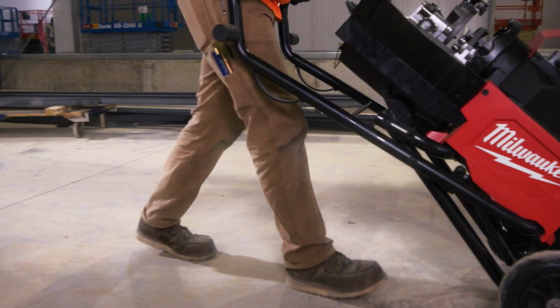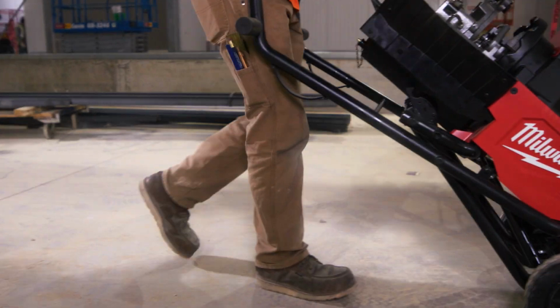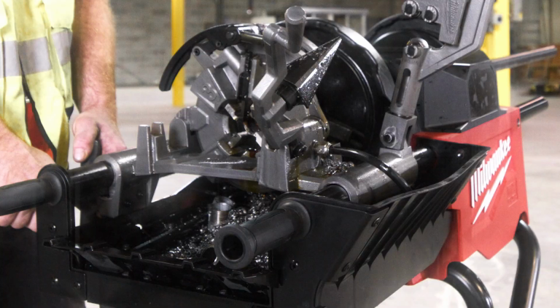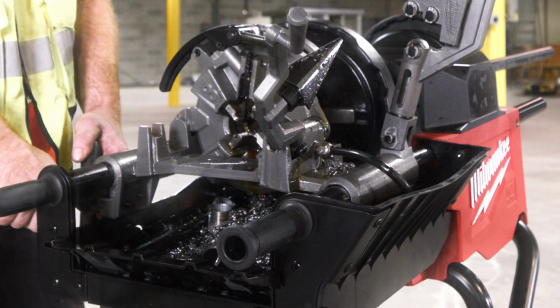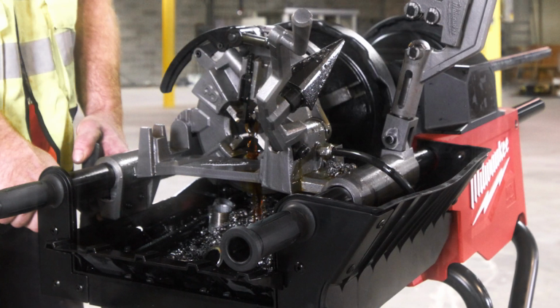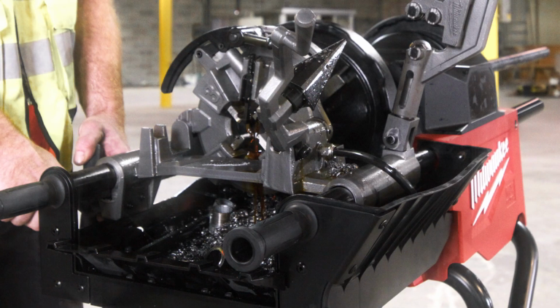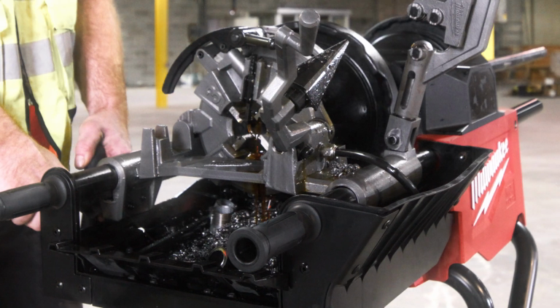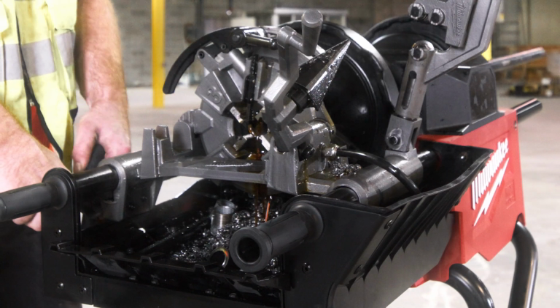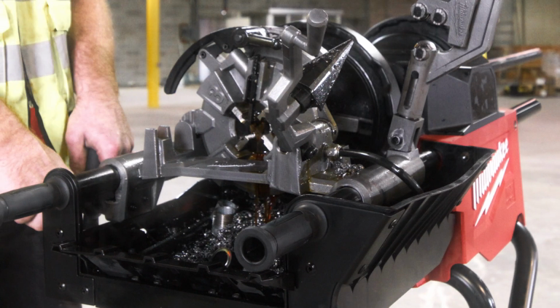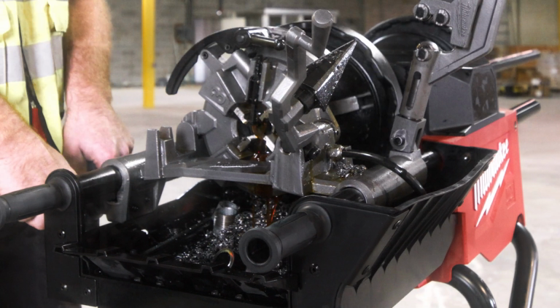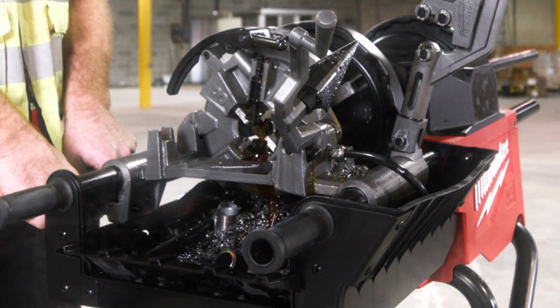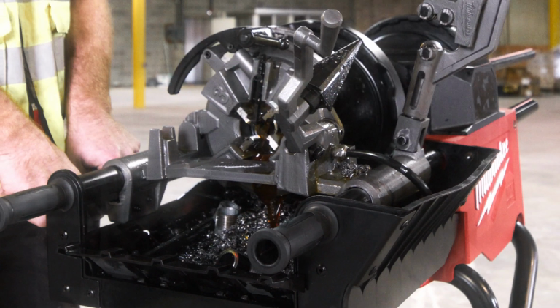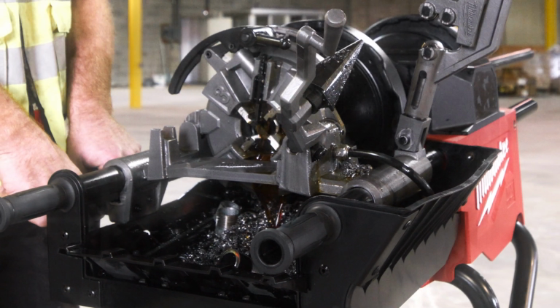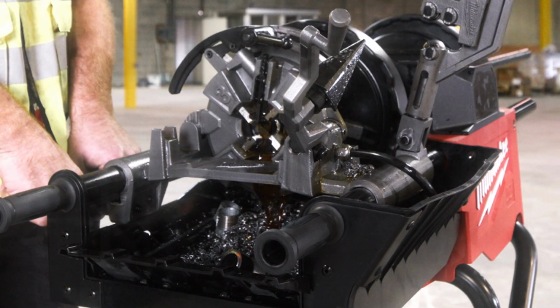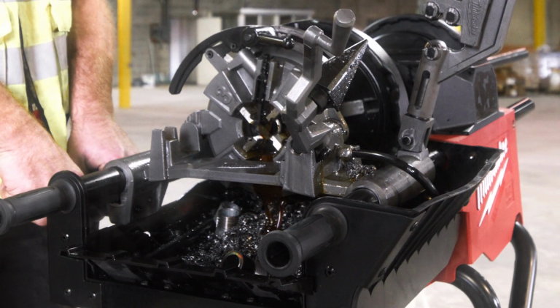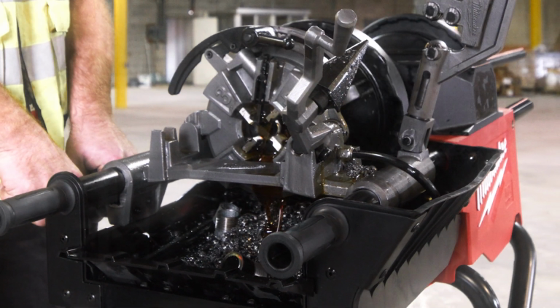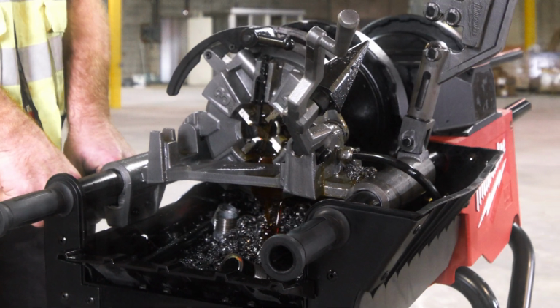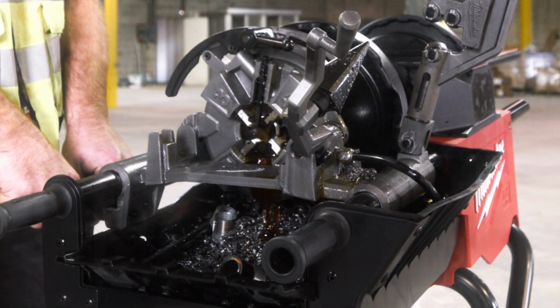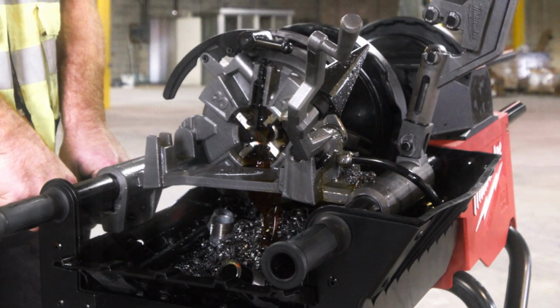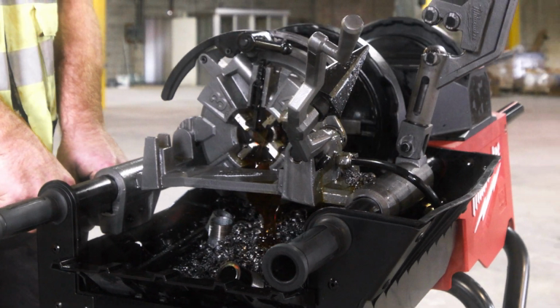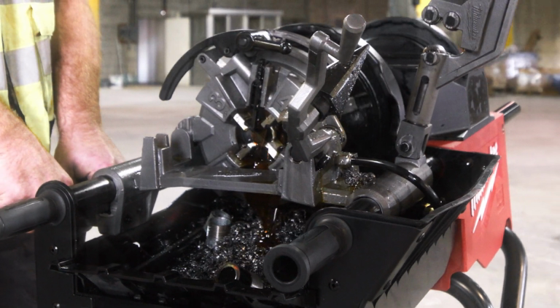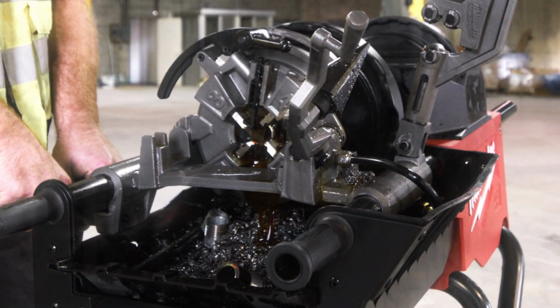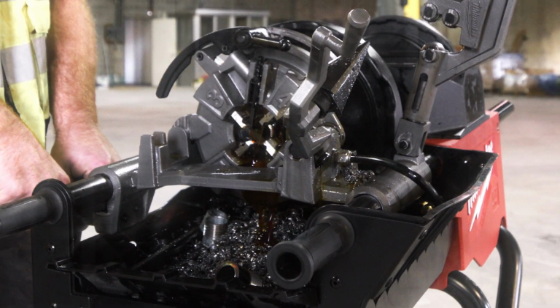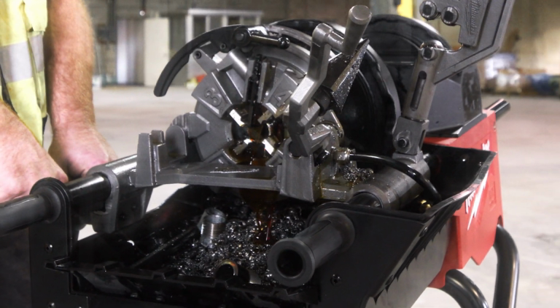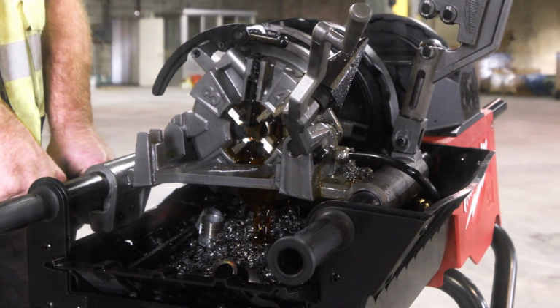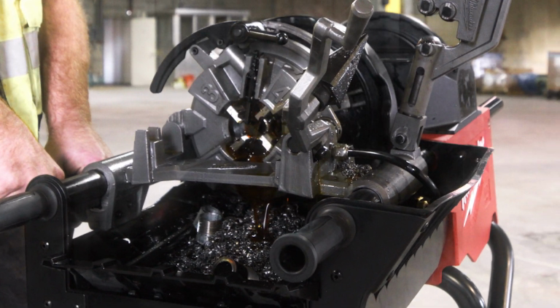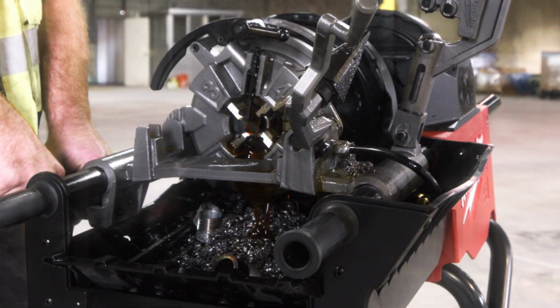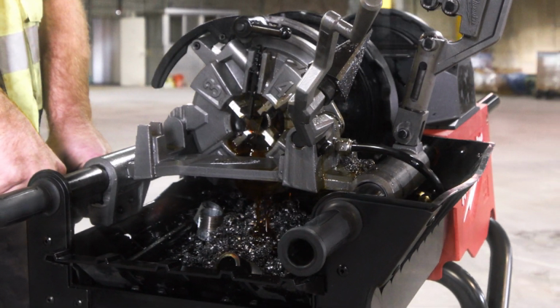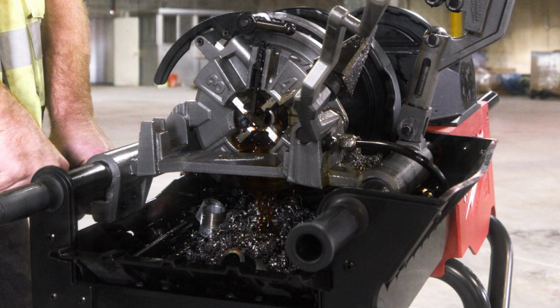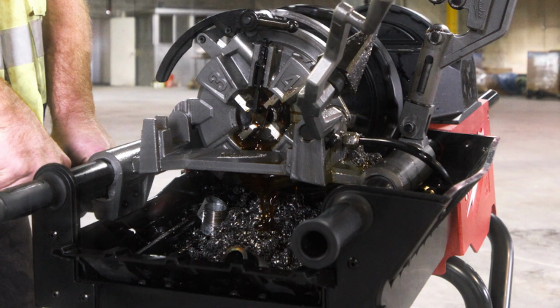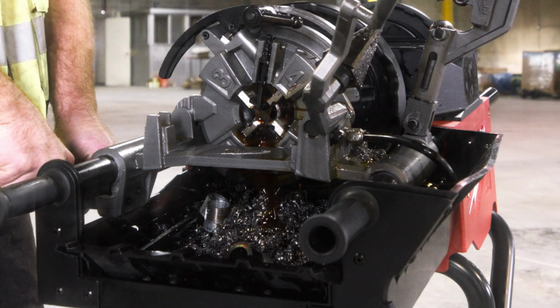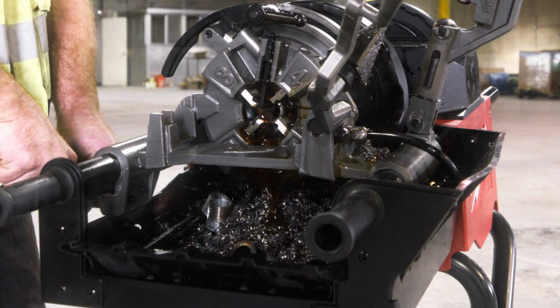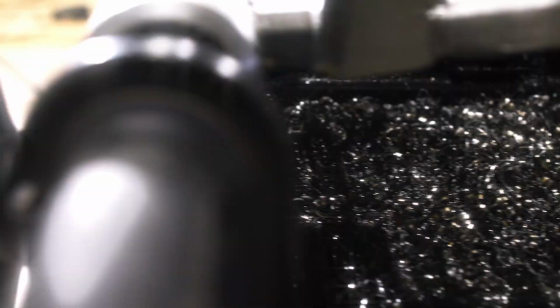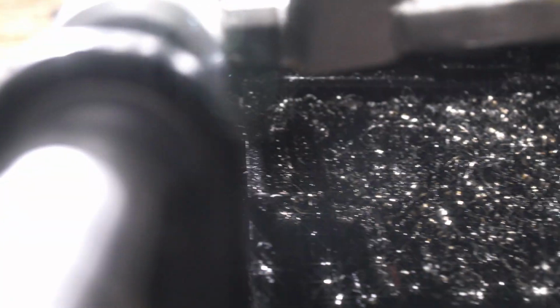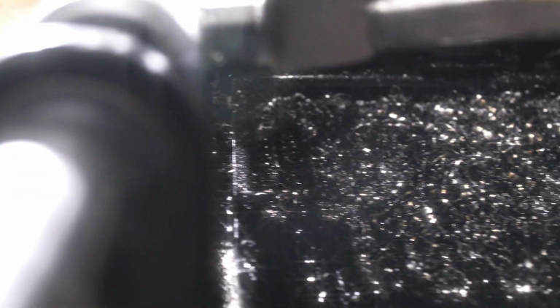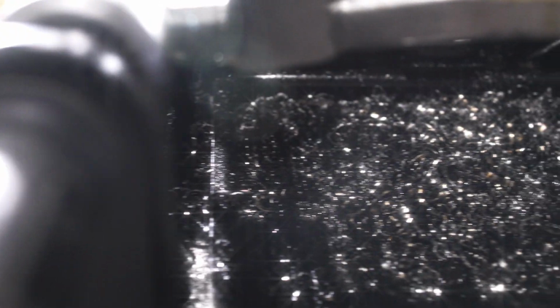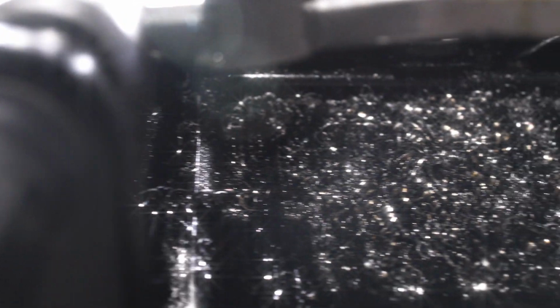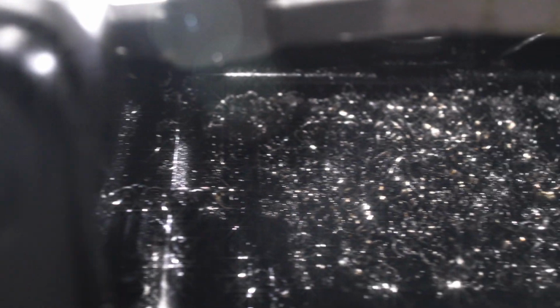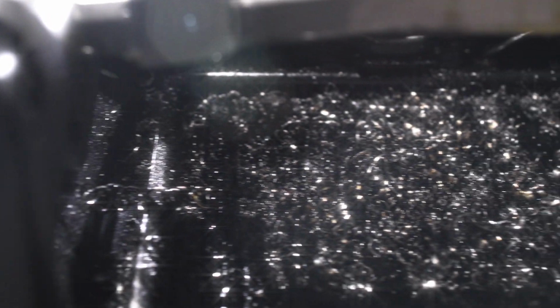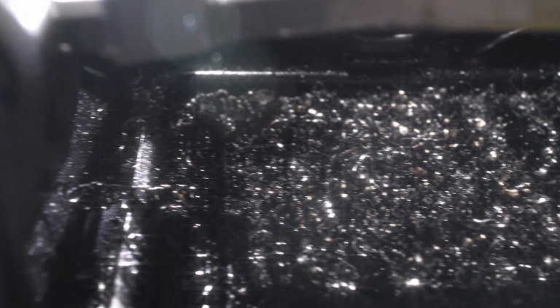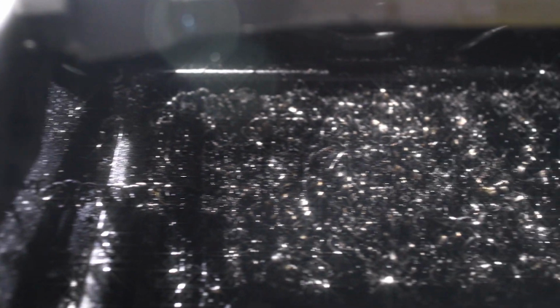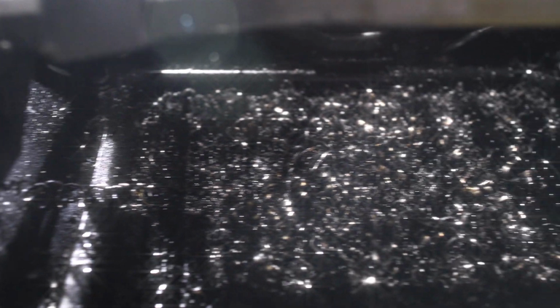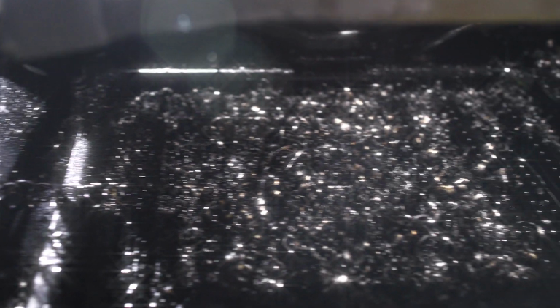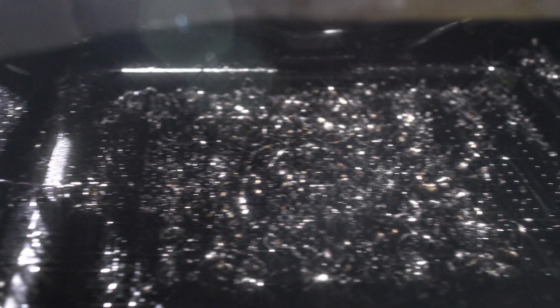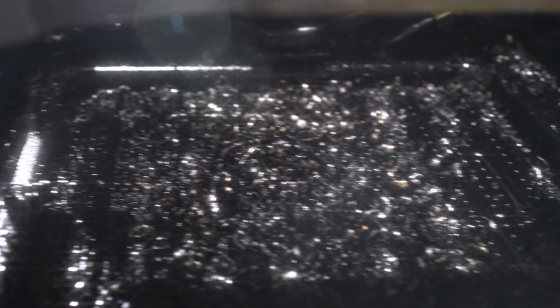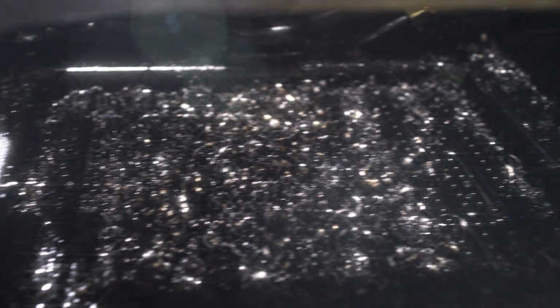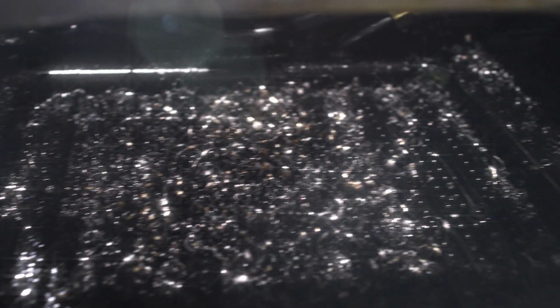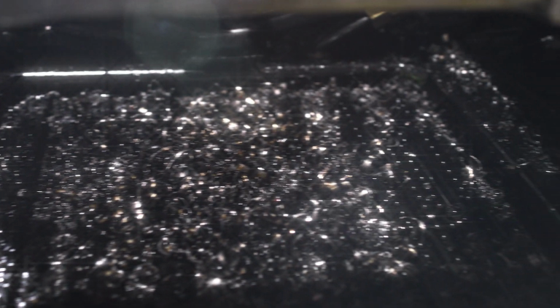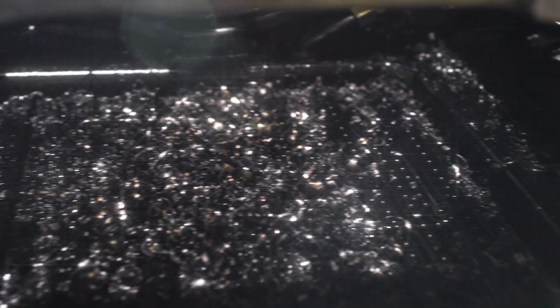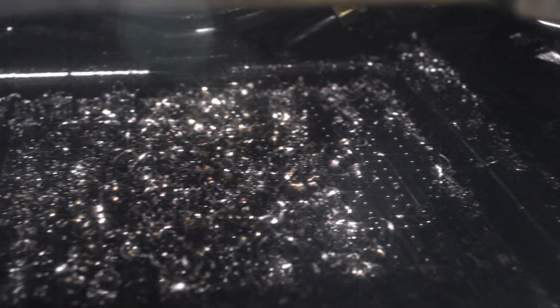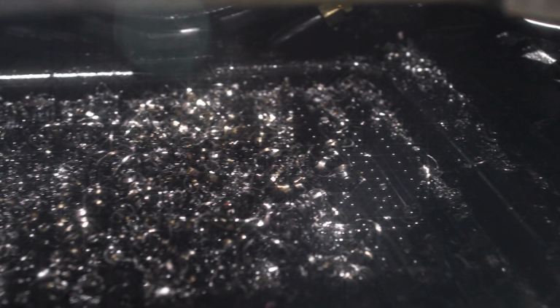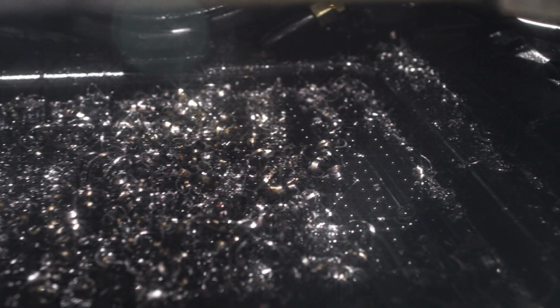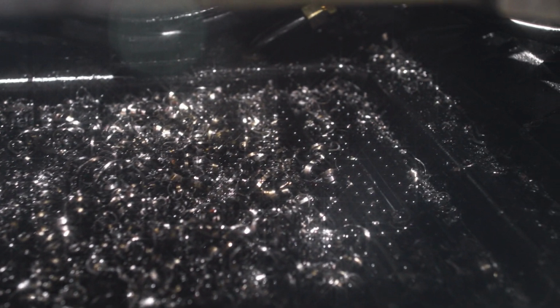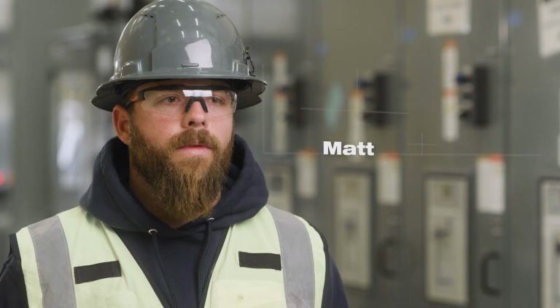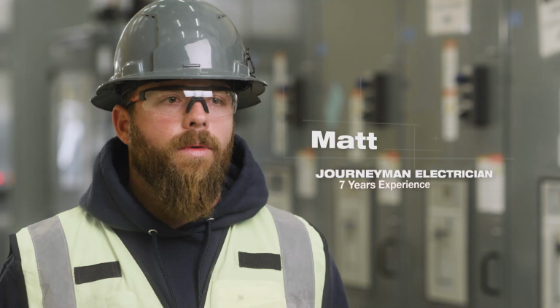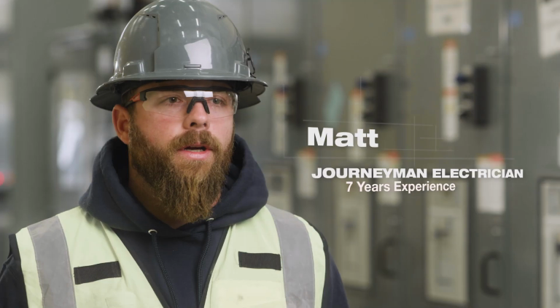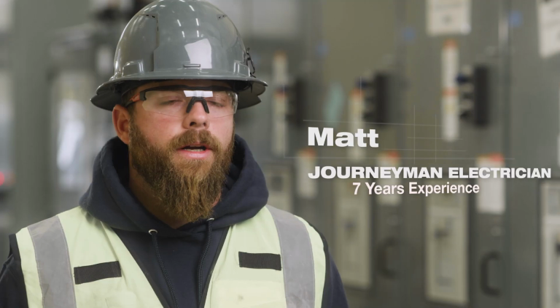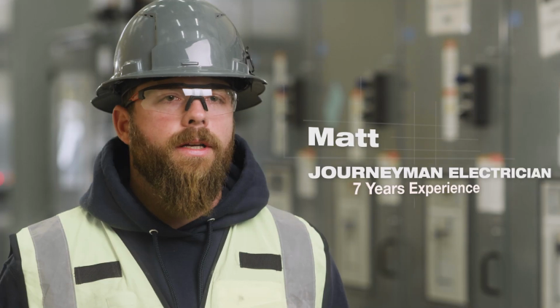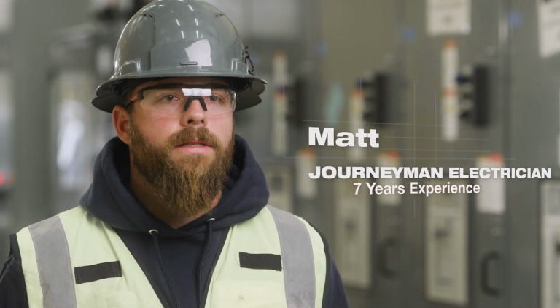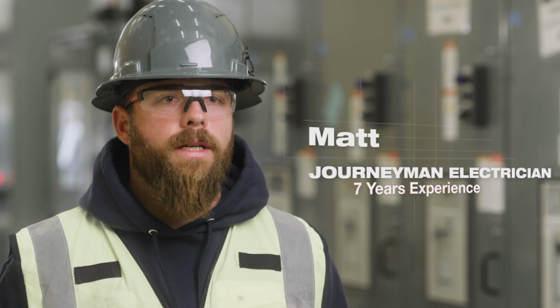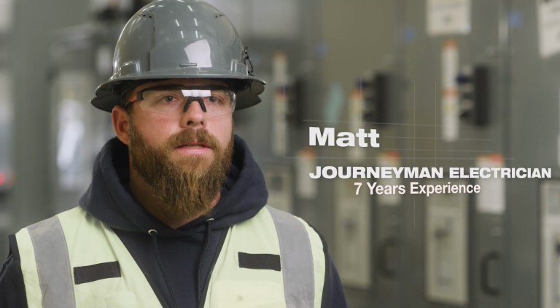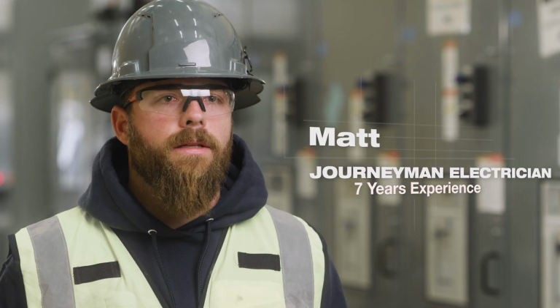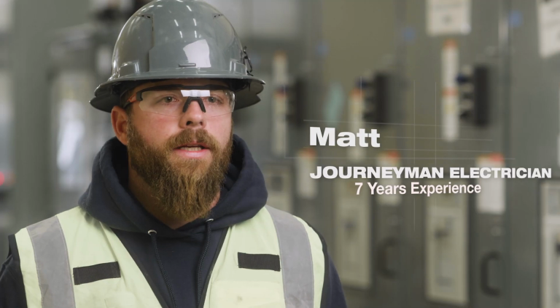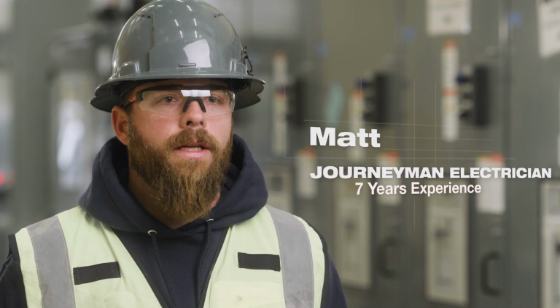The oil containment system is definitely sufficient. We don't have any spills, we don't have any overspray. The work area stays clean.